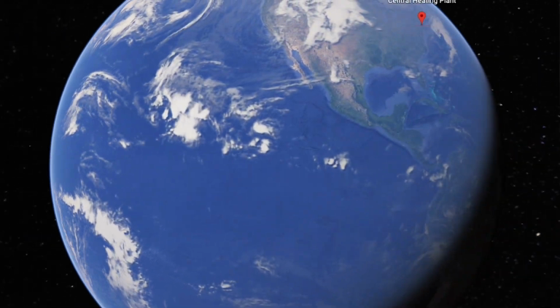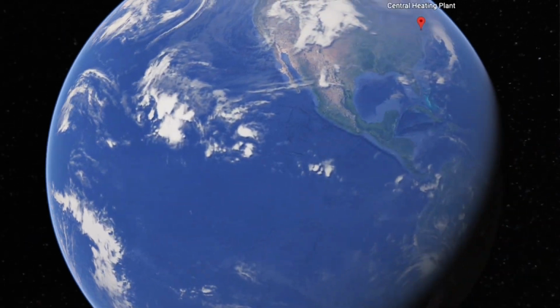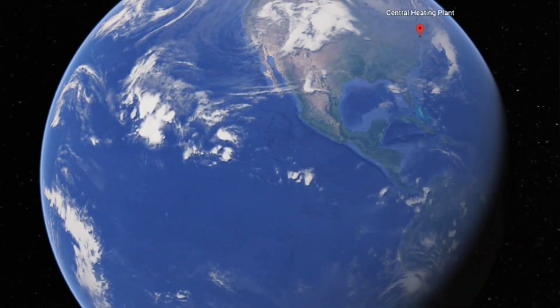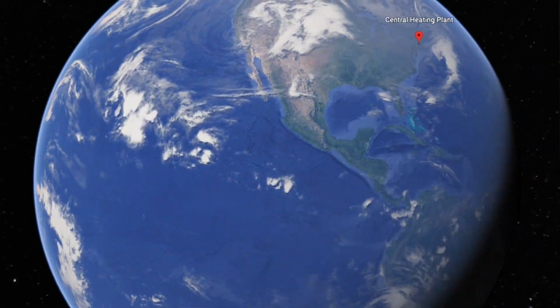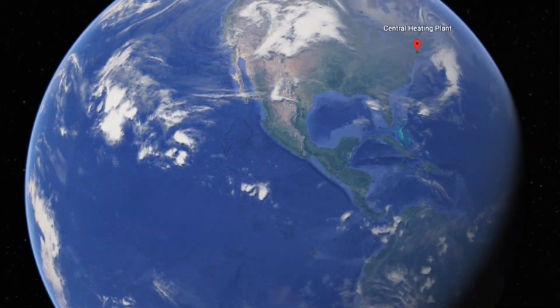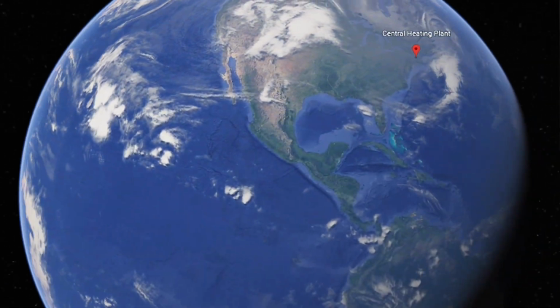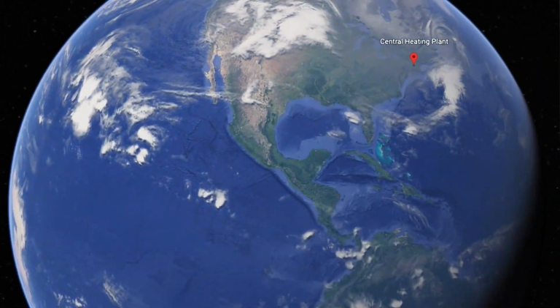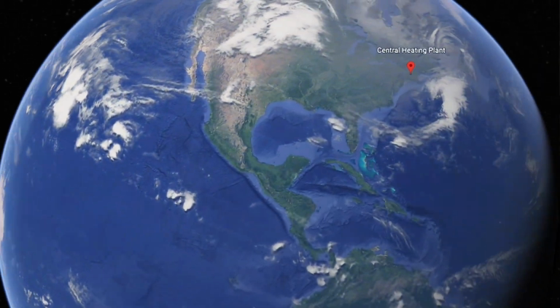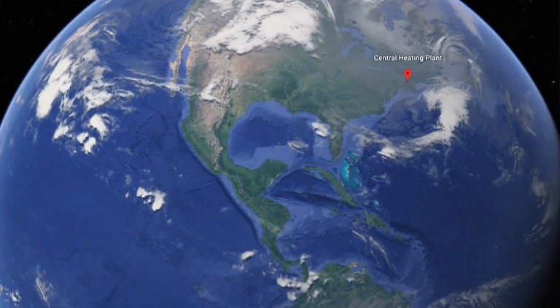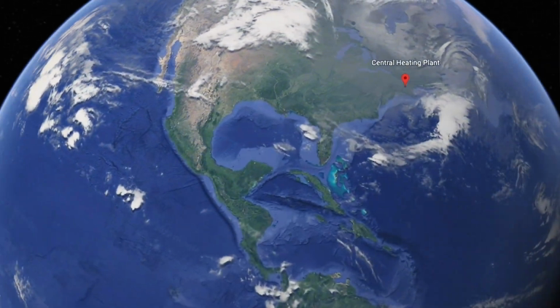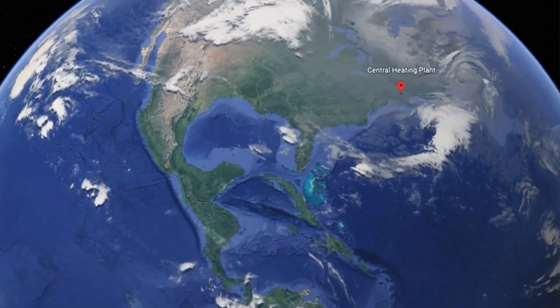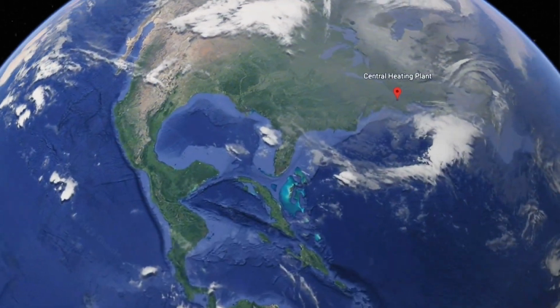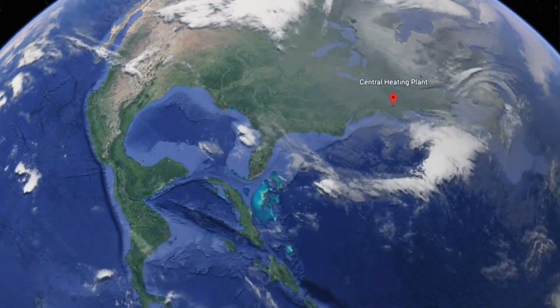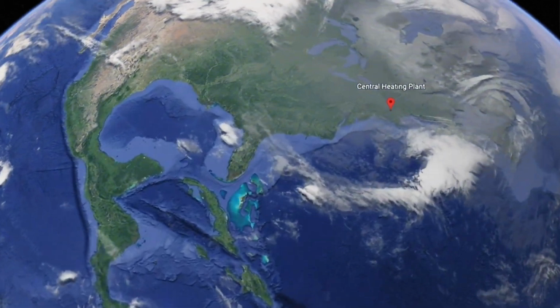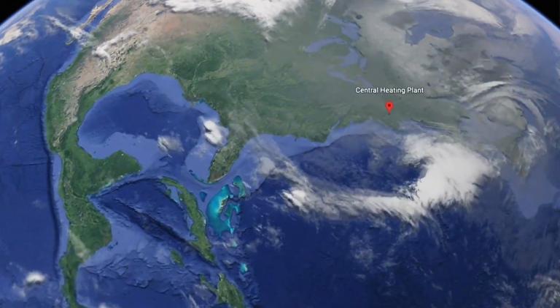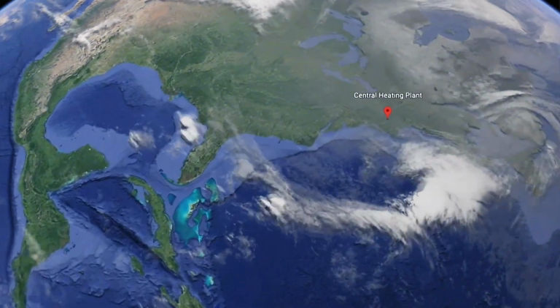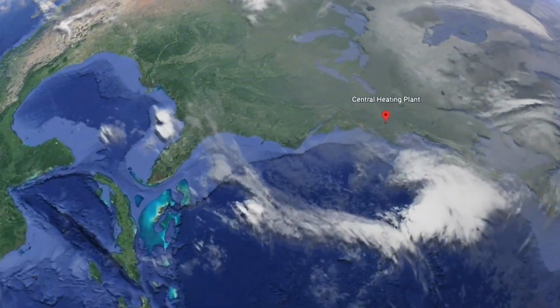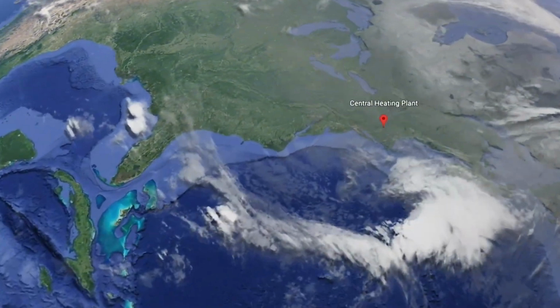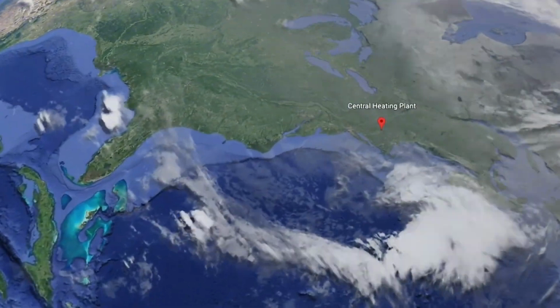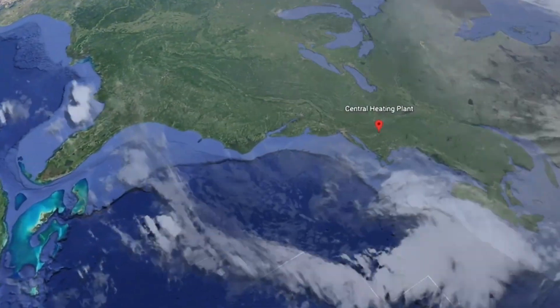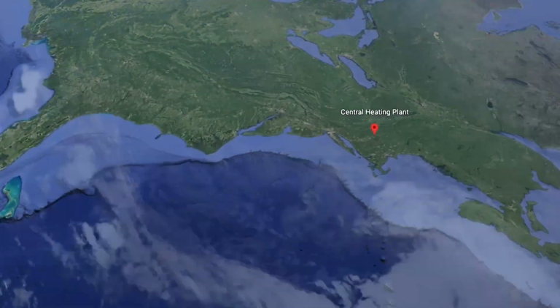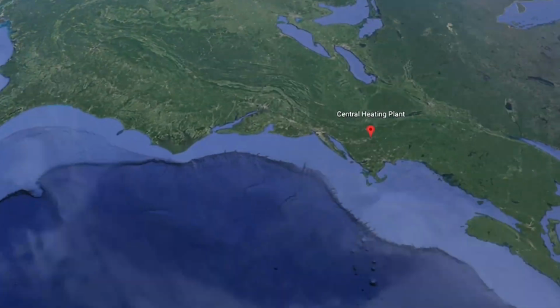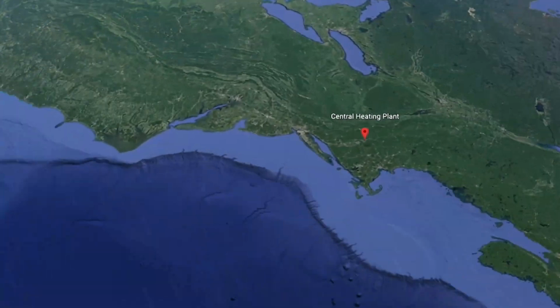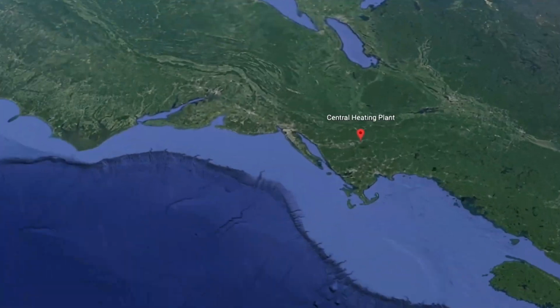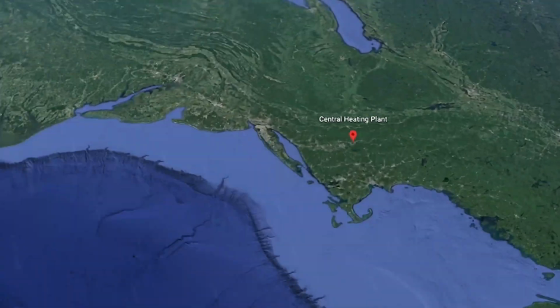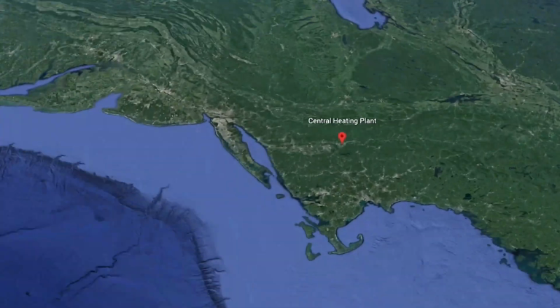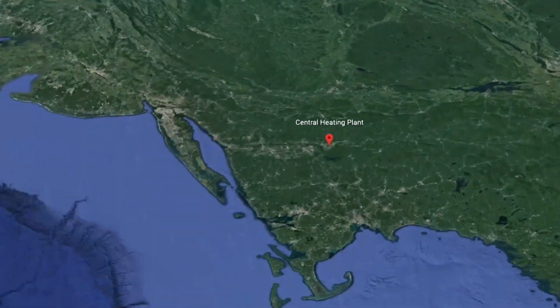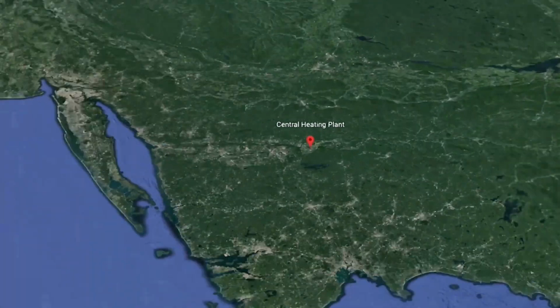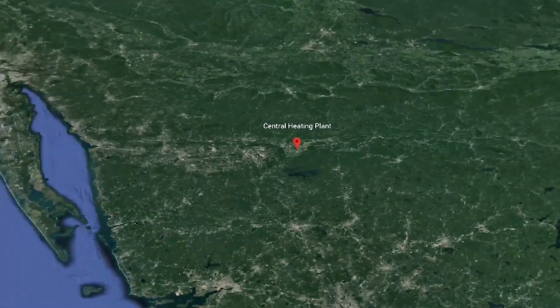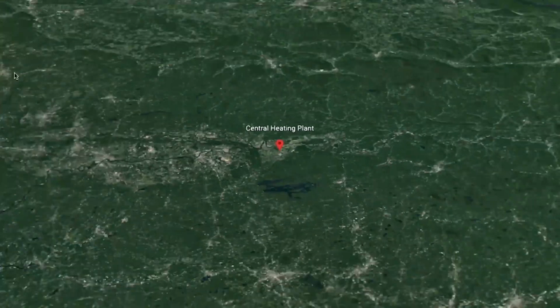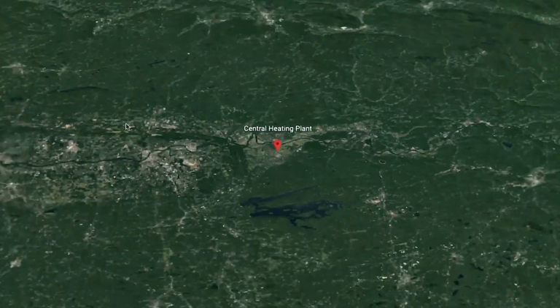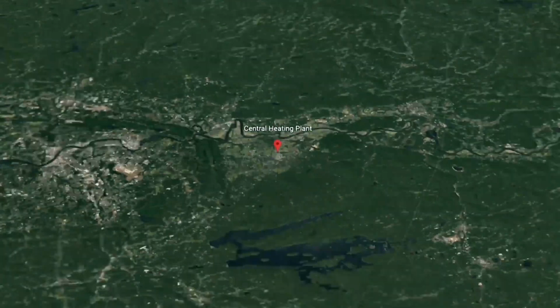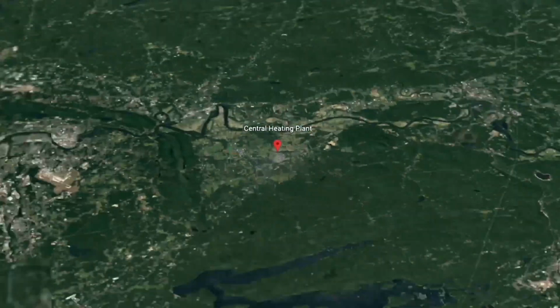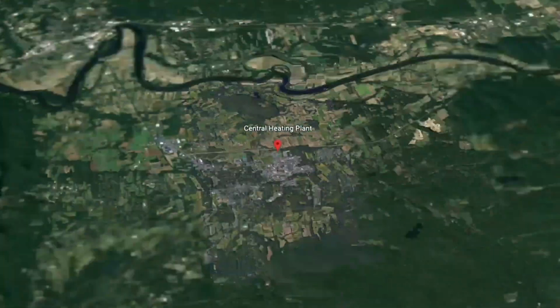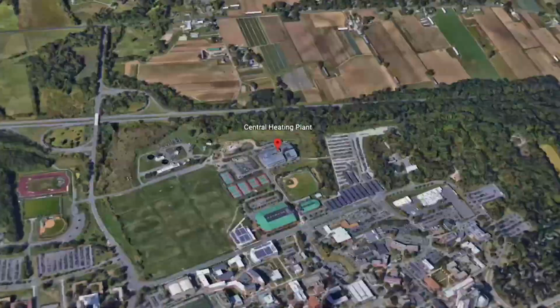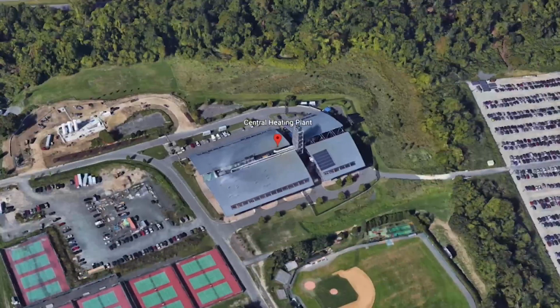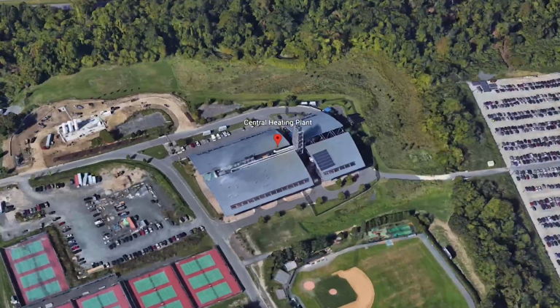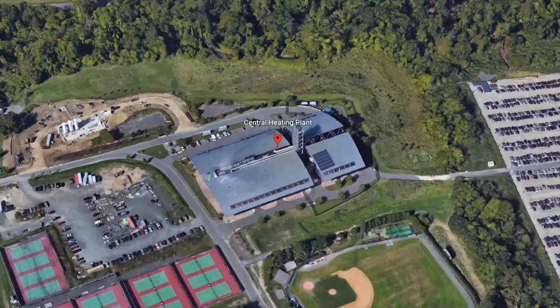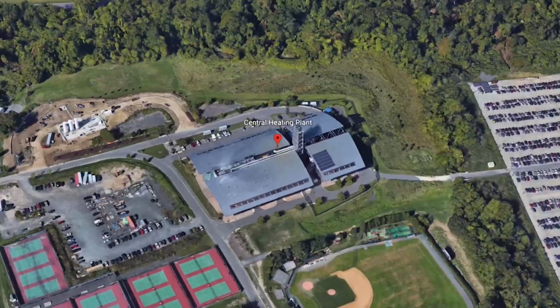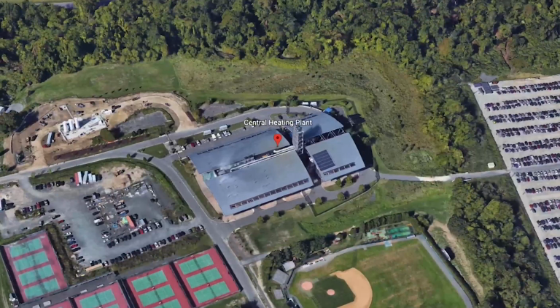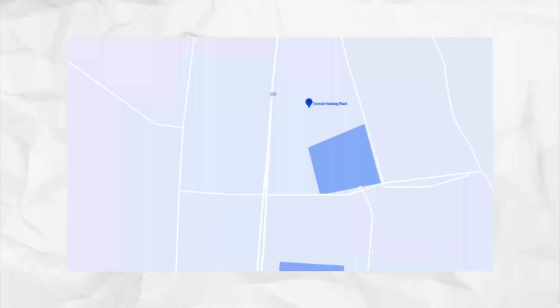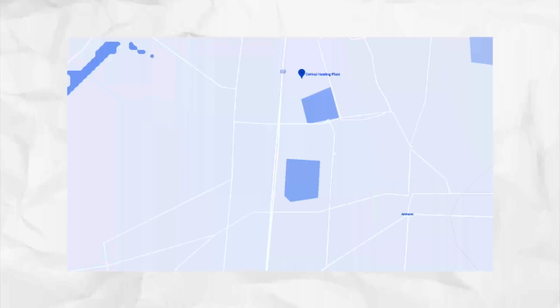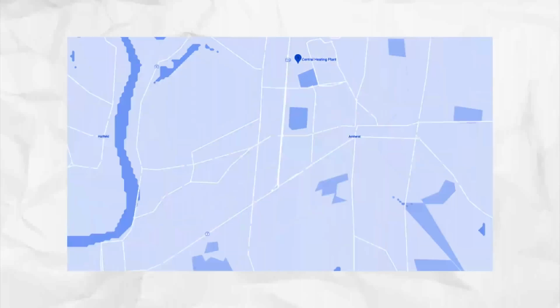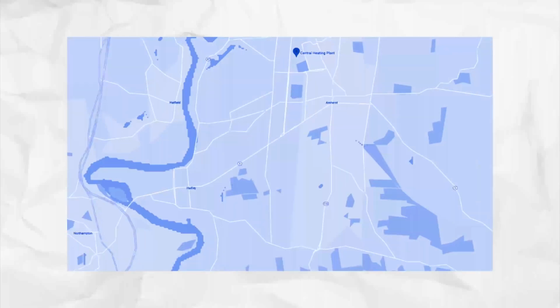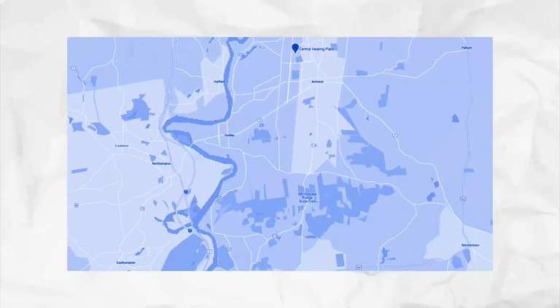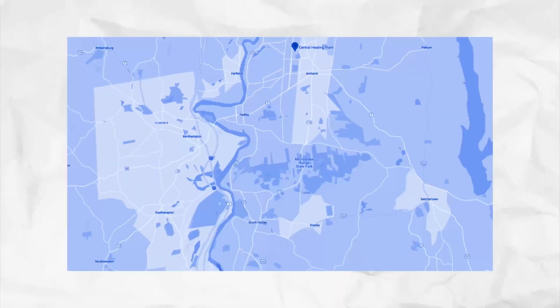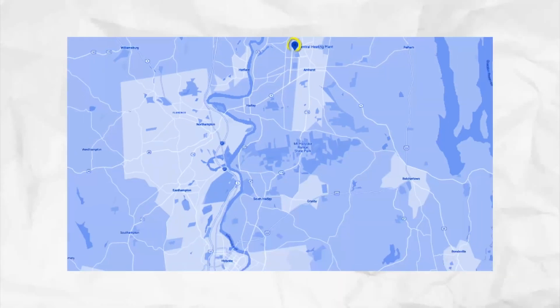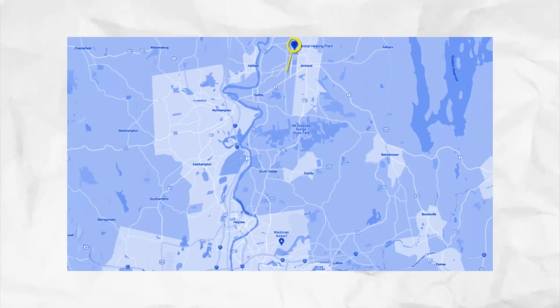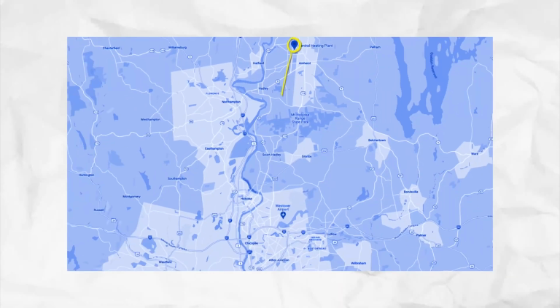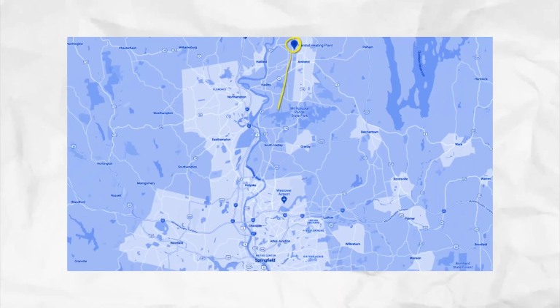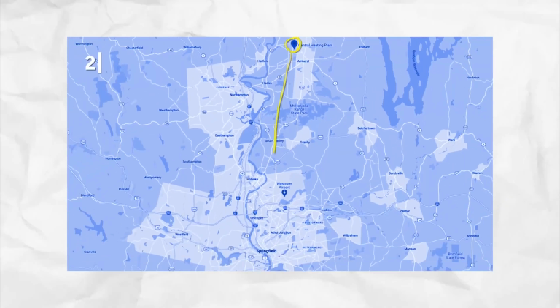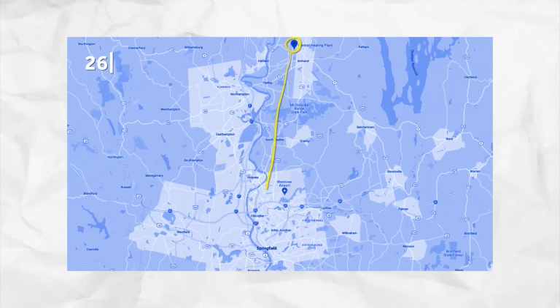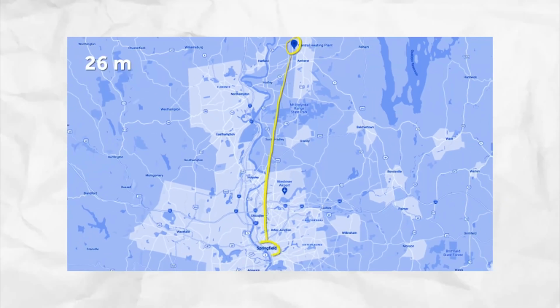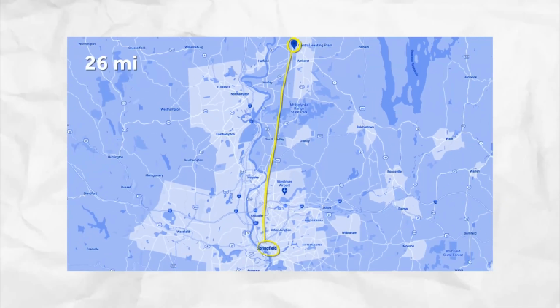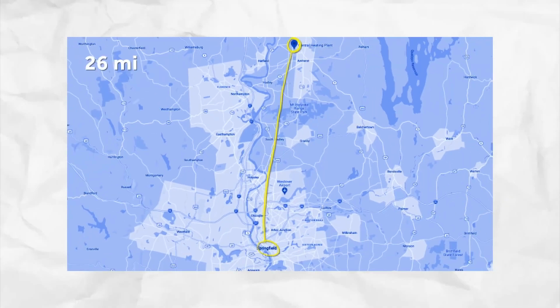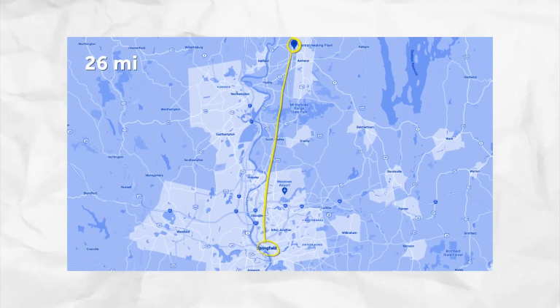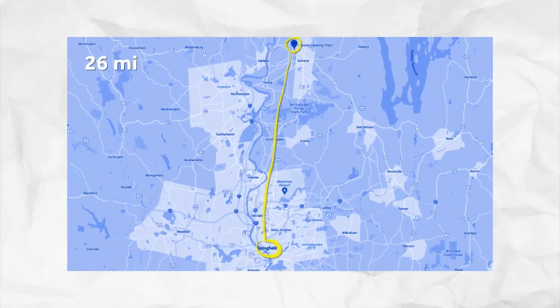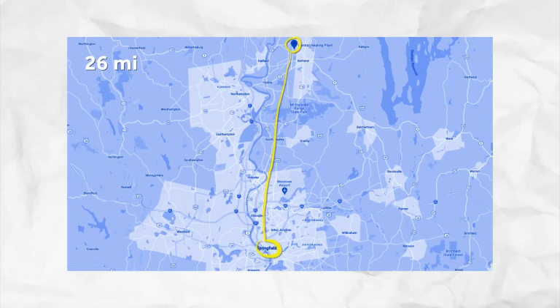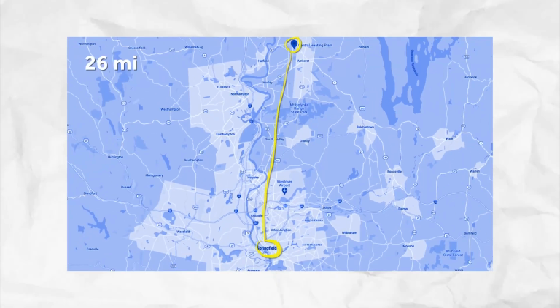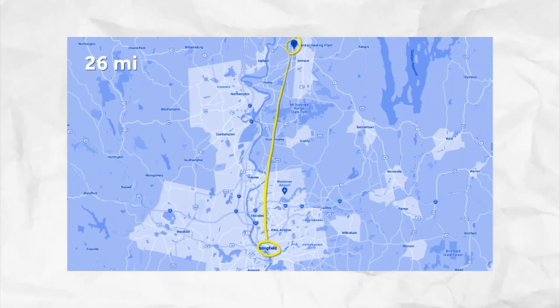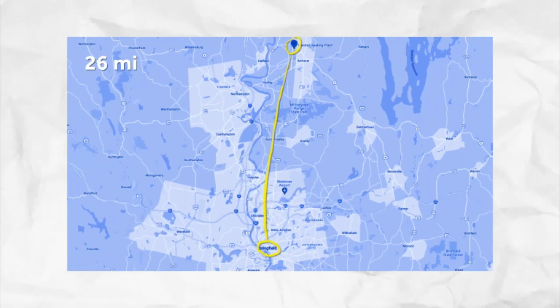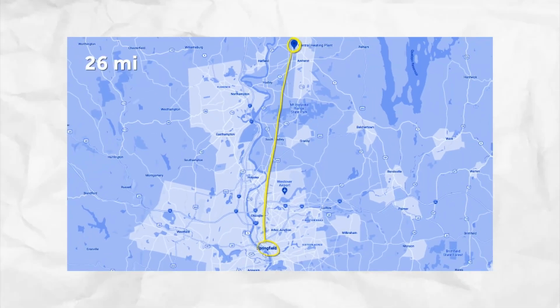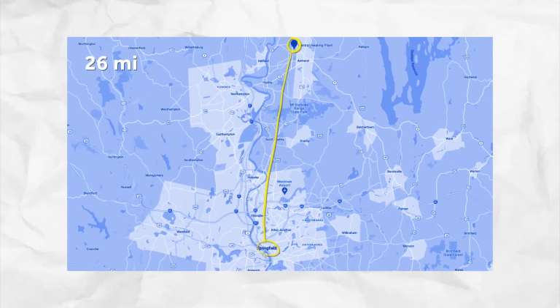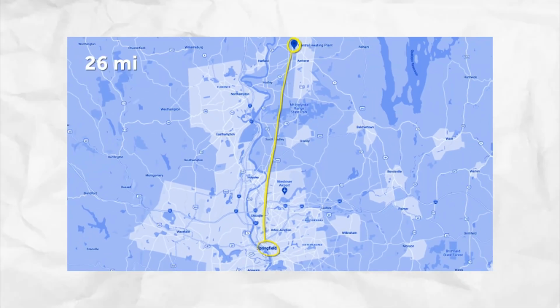The steam is sent through a 26-mile long network of pipes — that's enough to reach all the way from campus to Springfield.